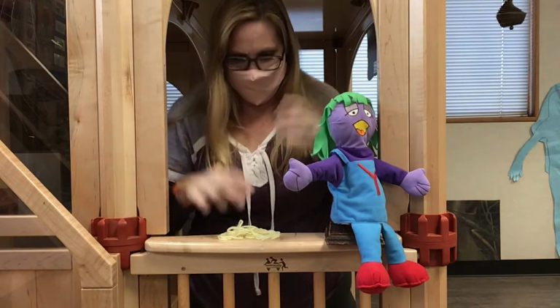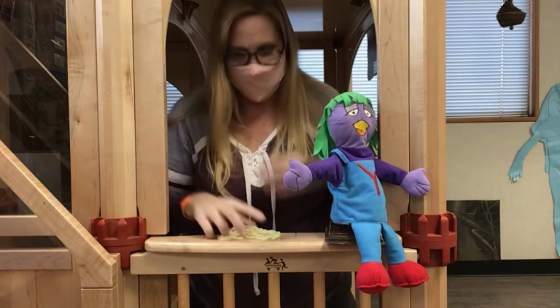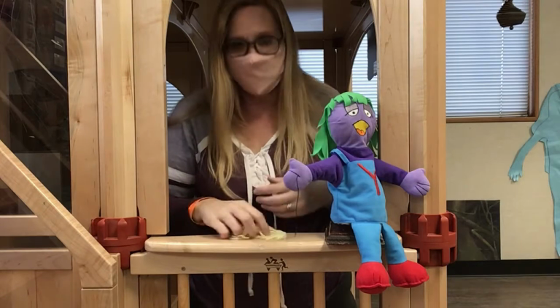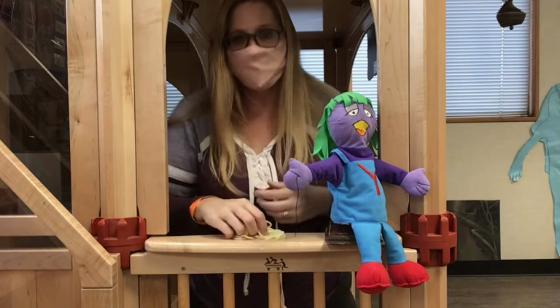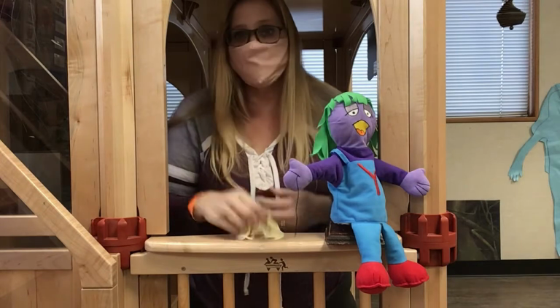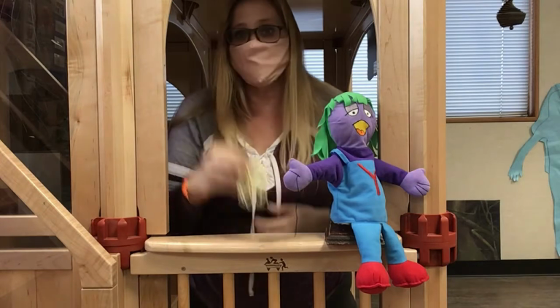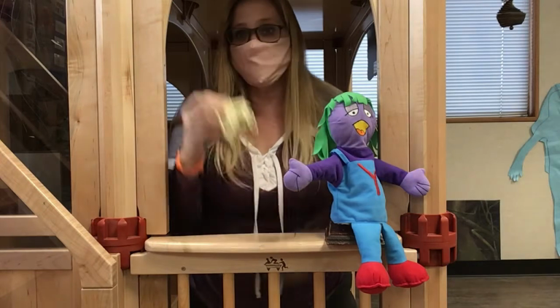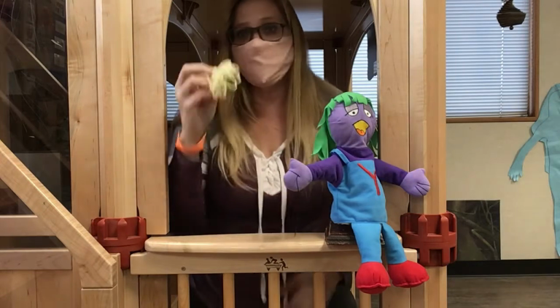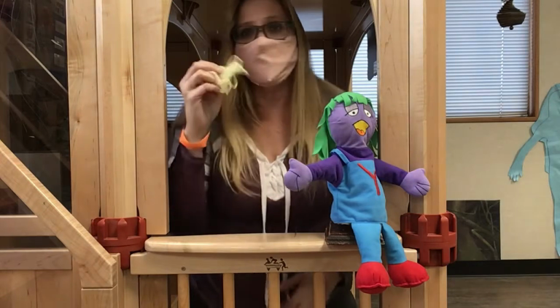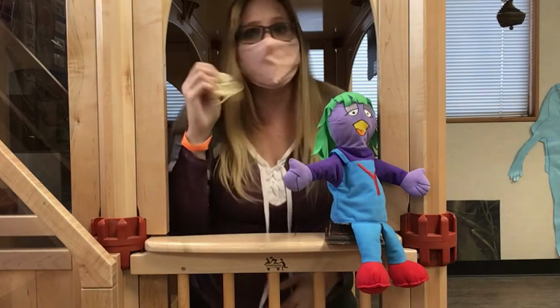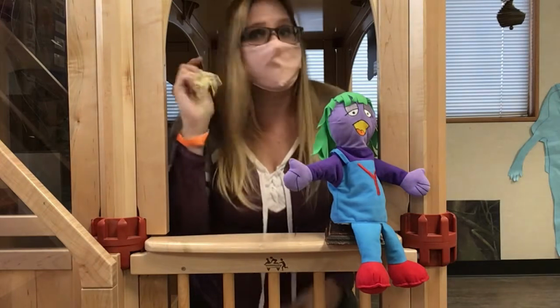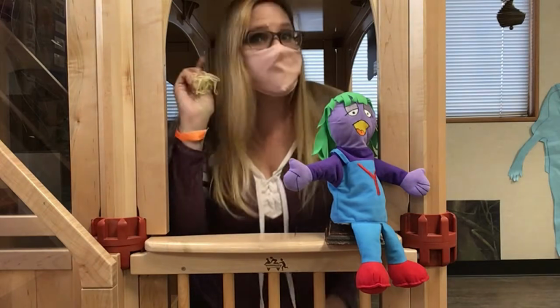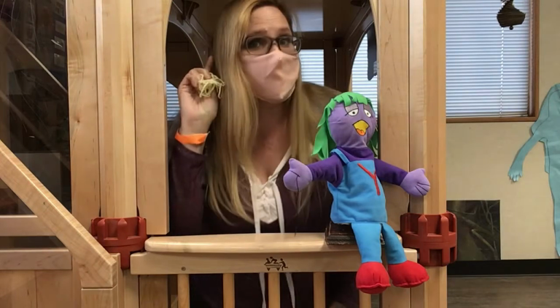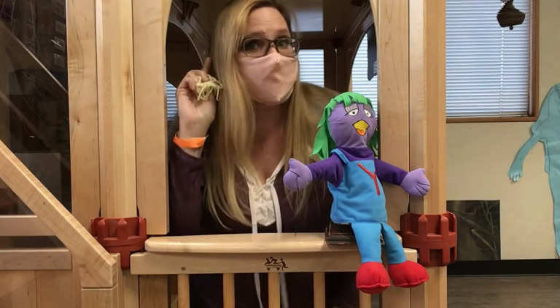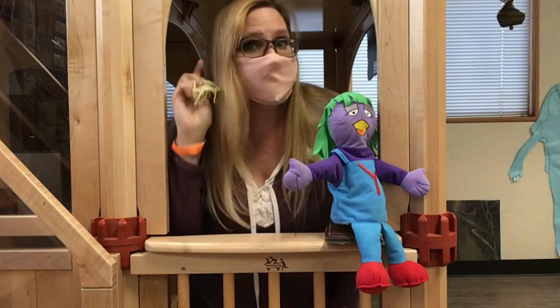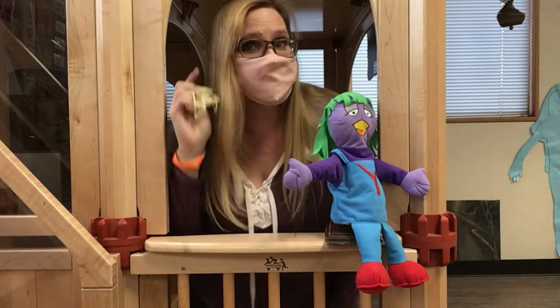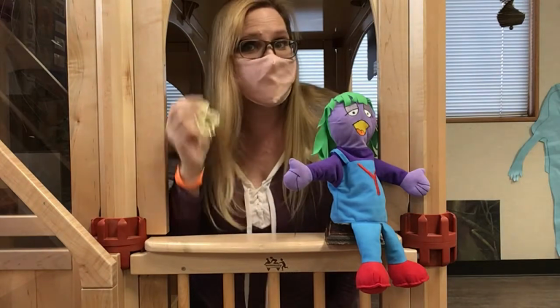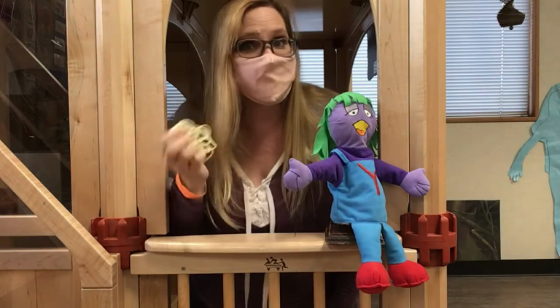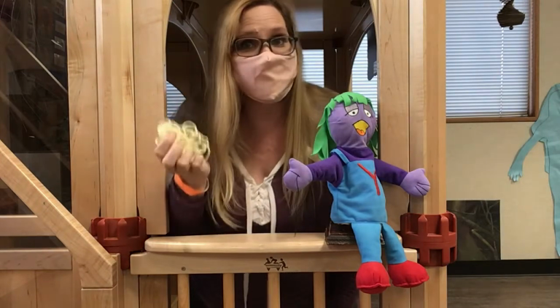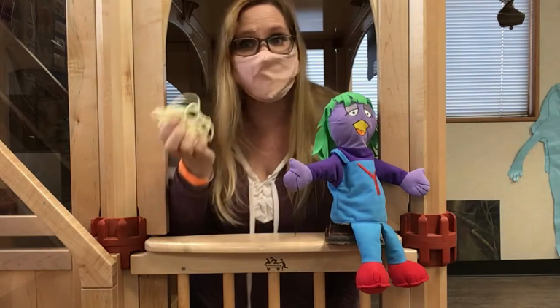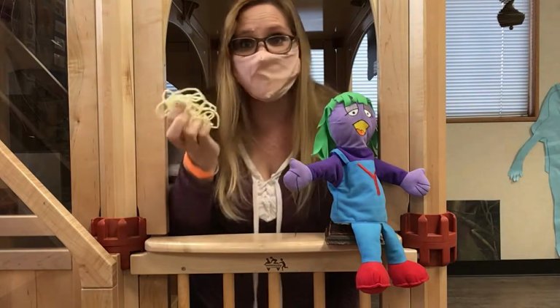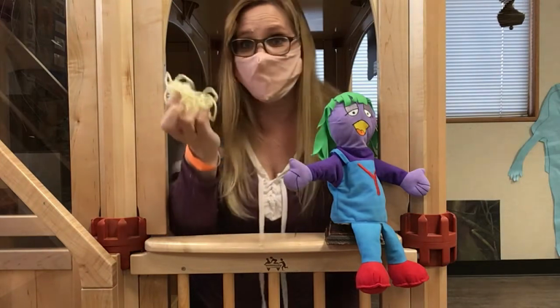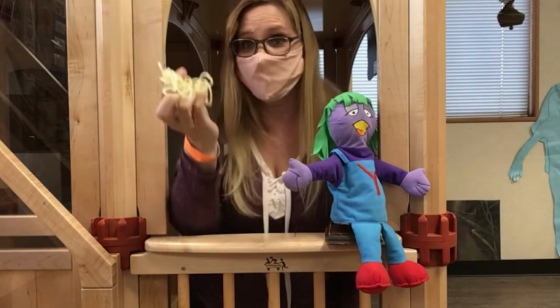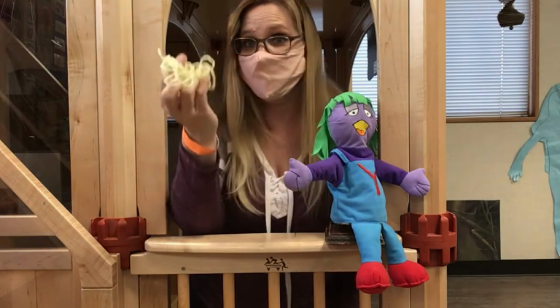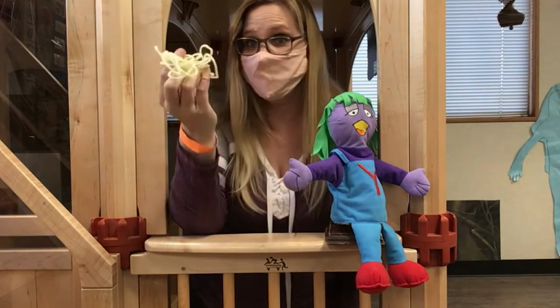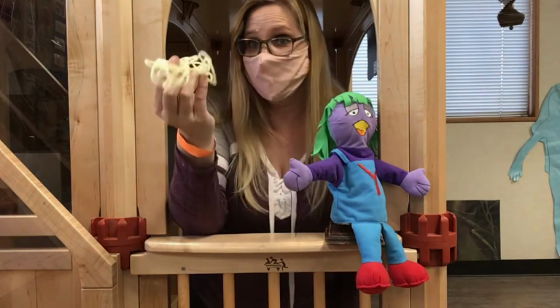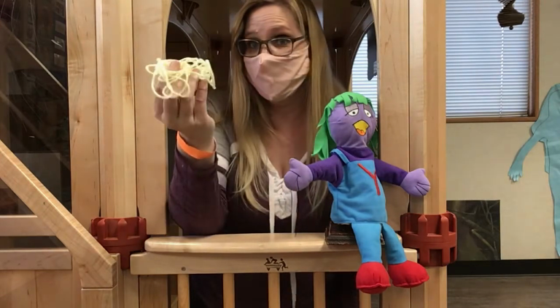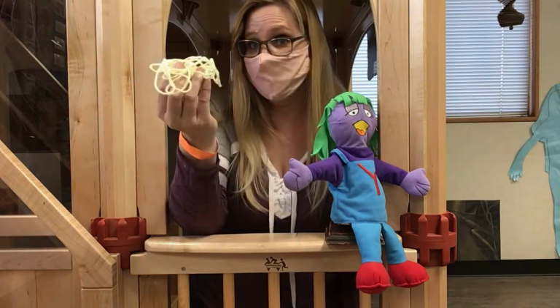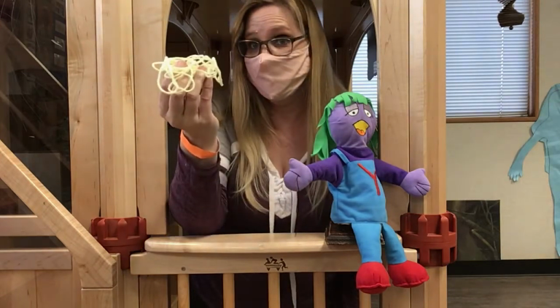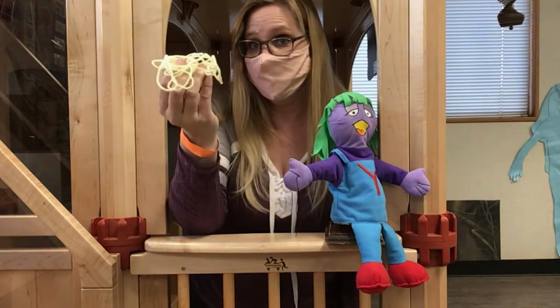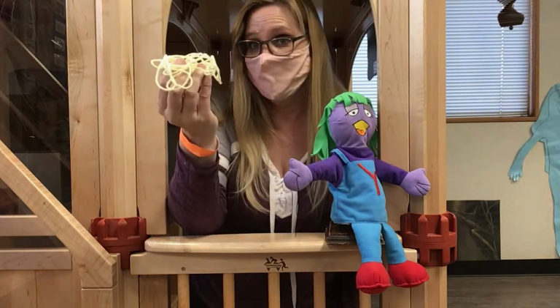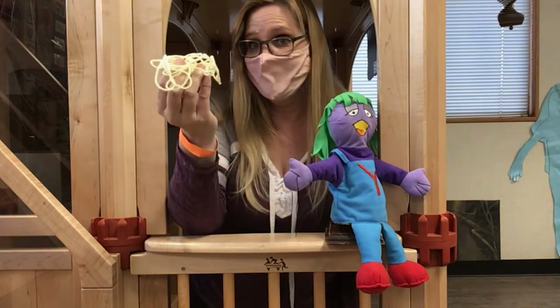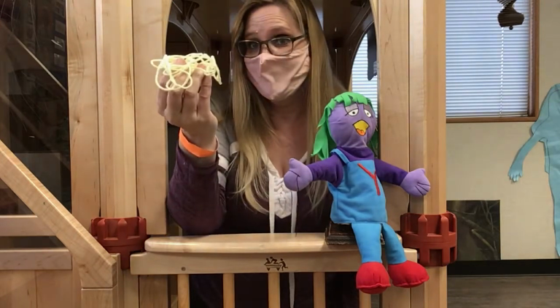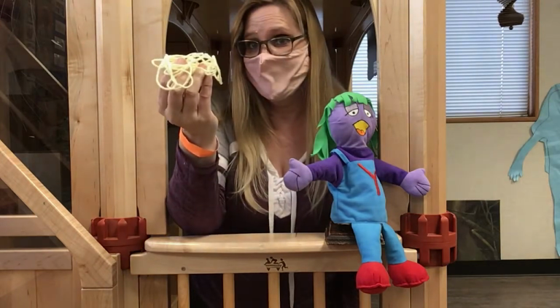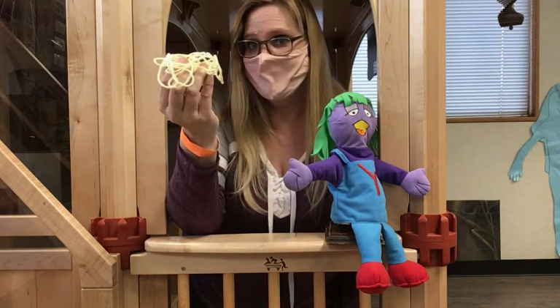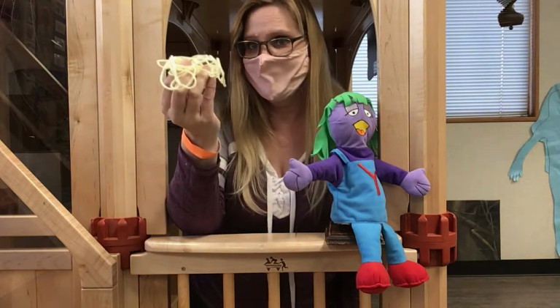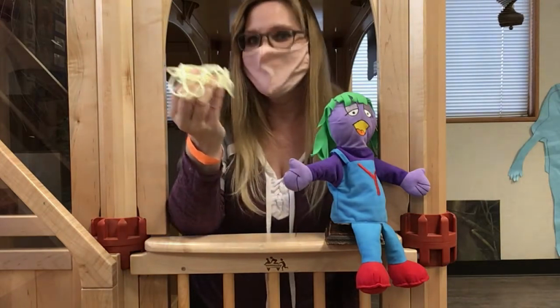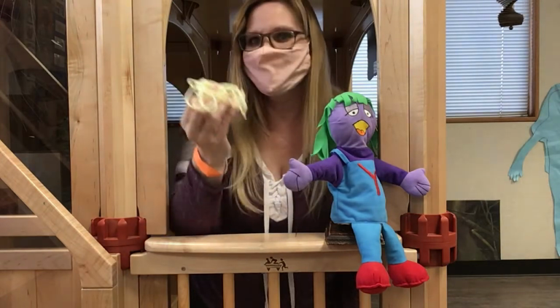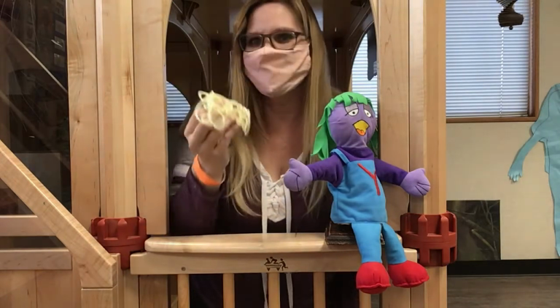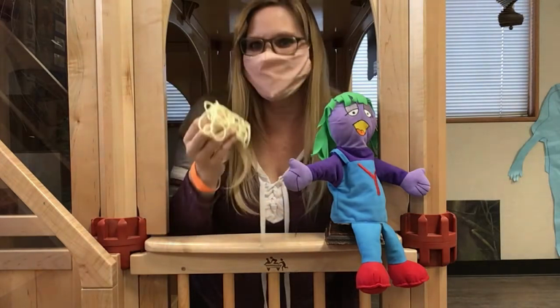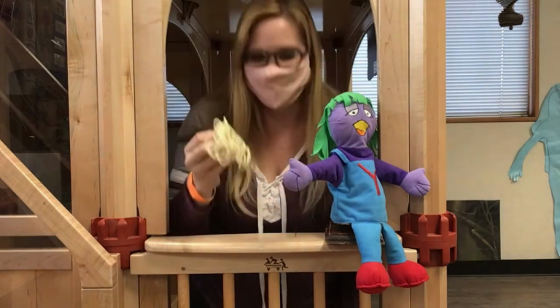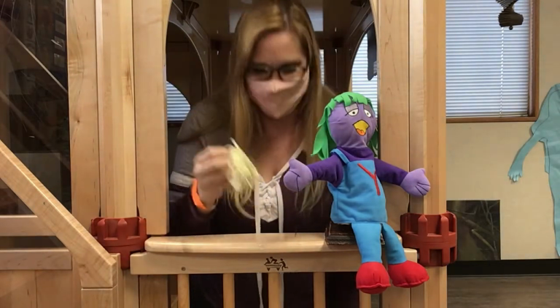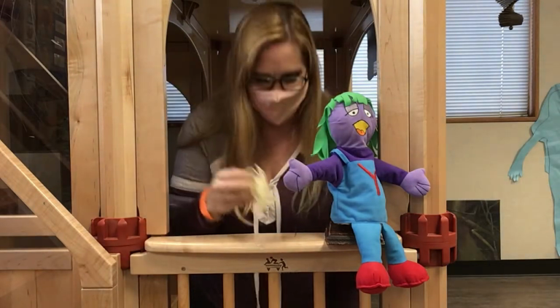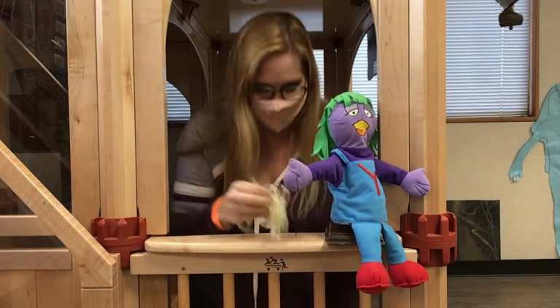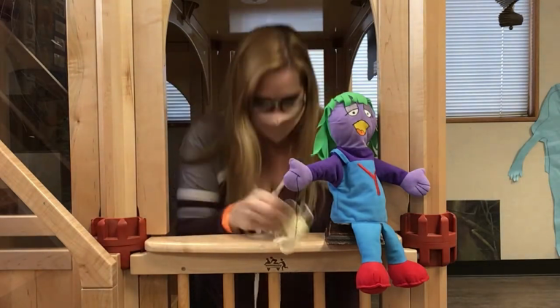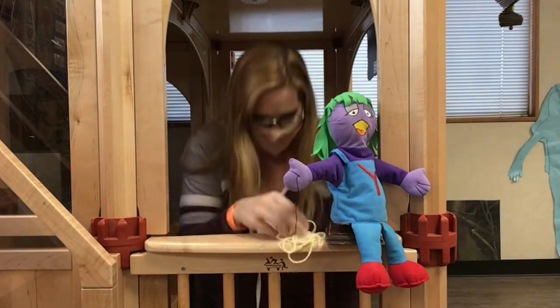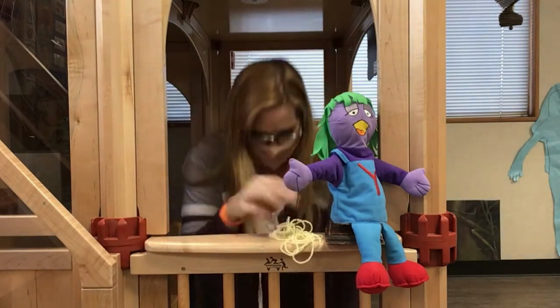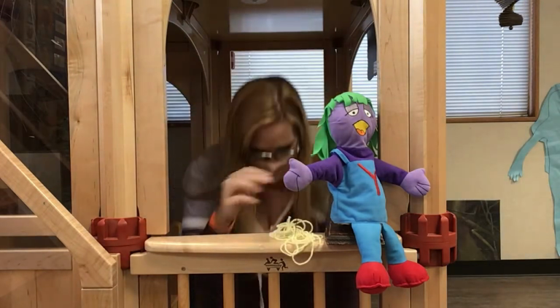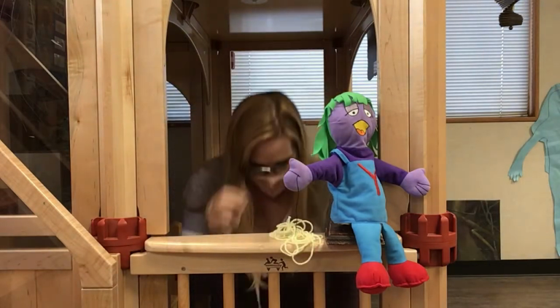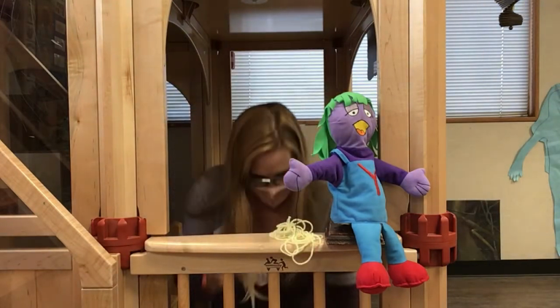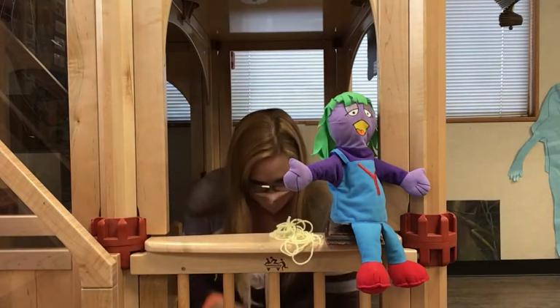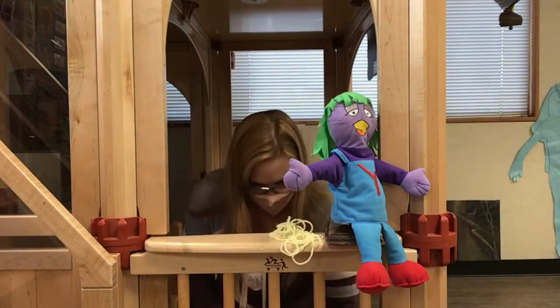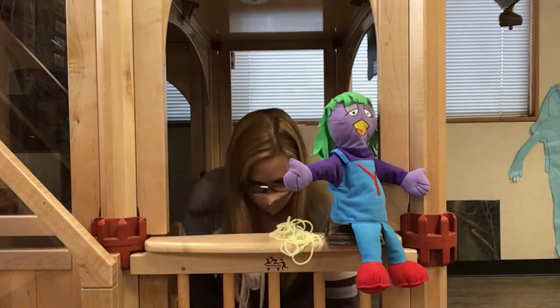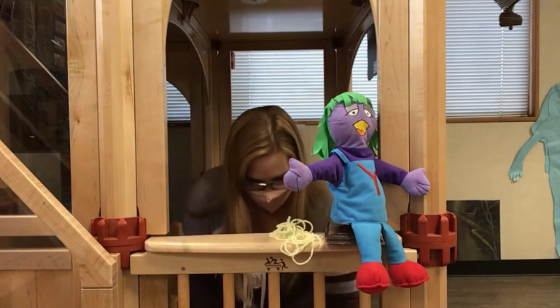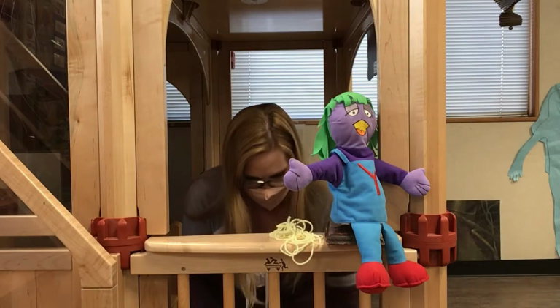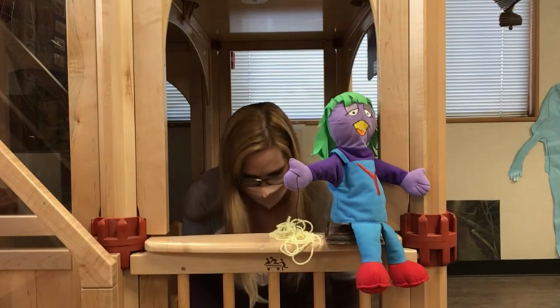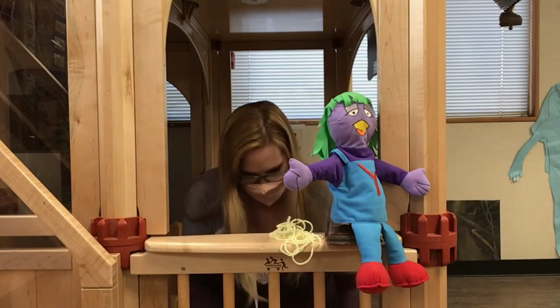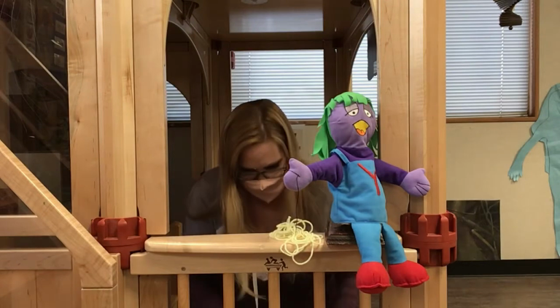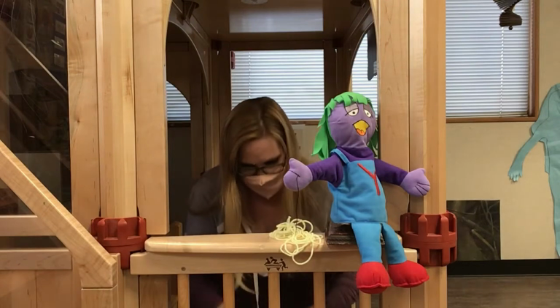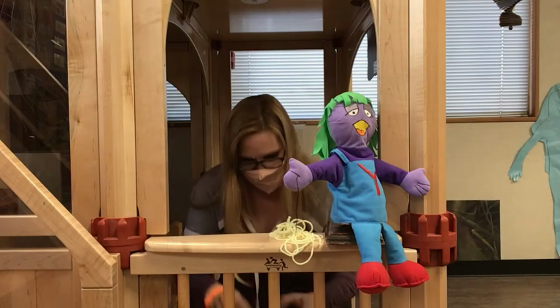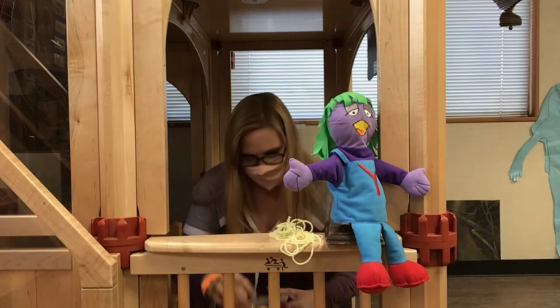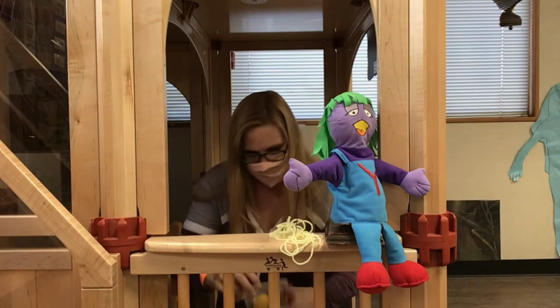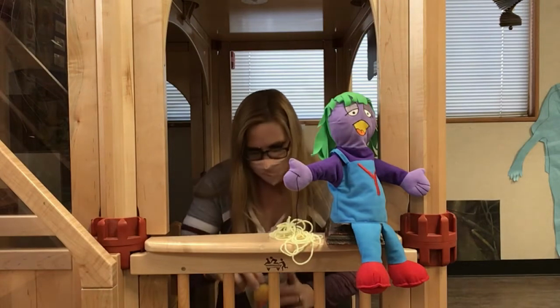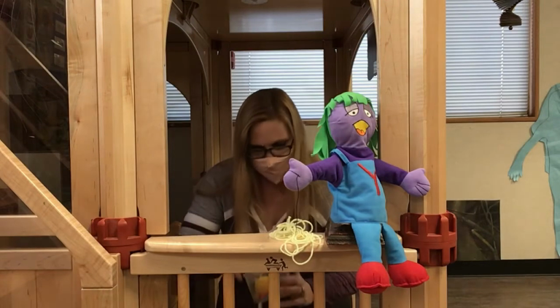Did you hear the Y sound with yellow yarn? Me too. All right, let's see what else she has.